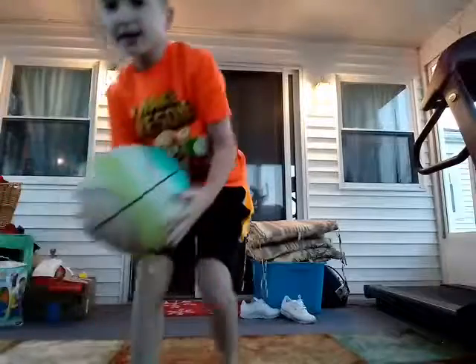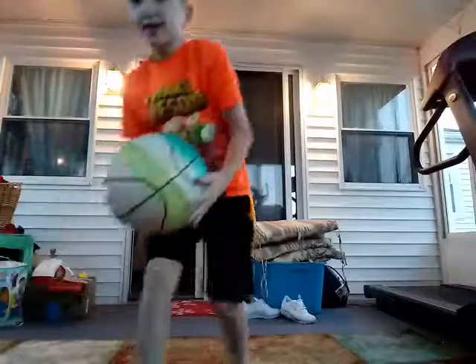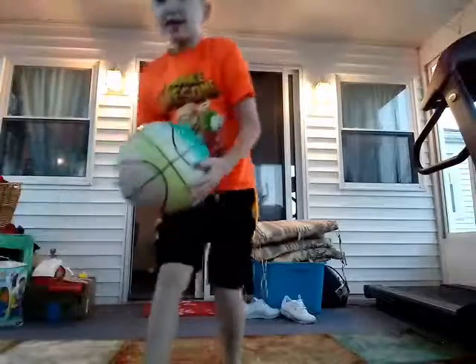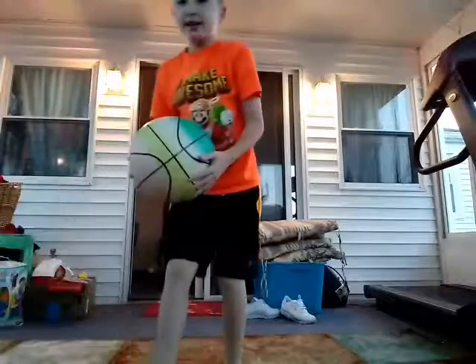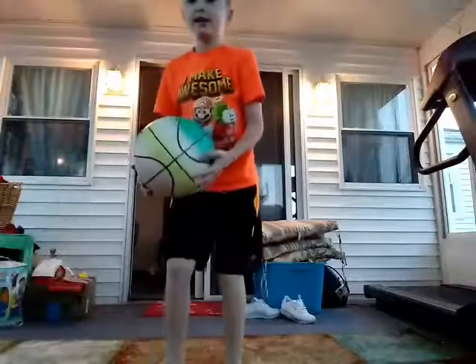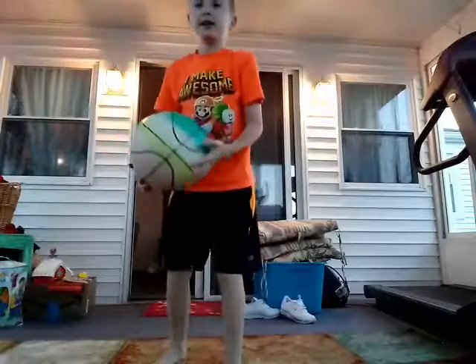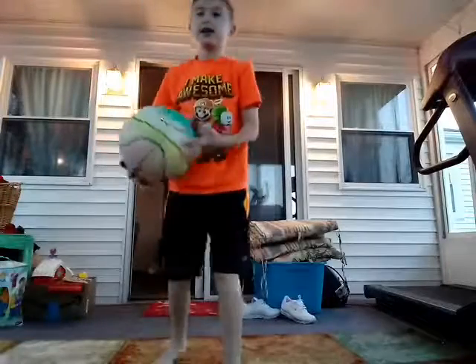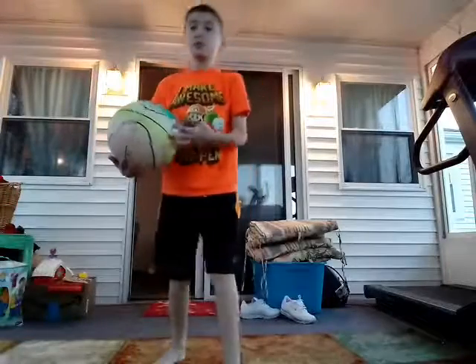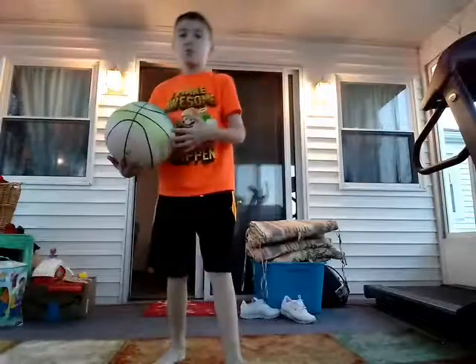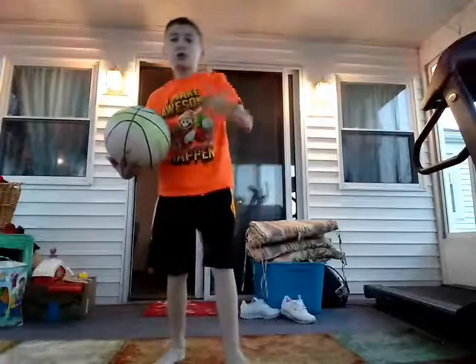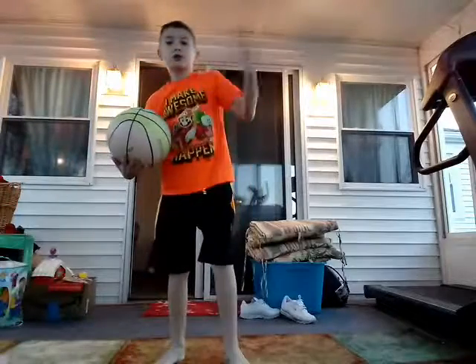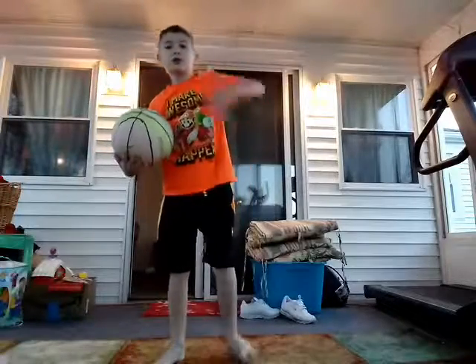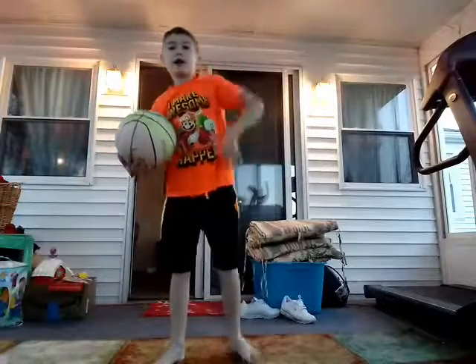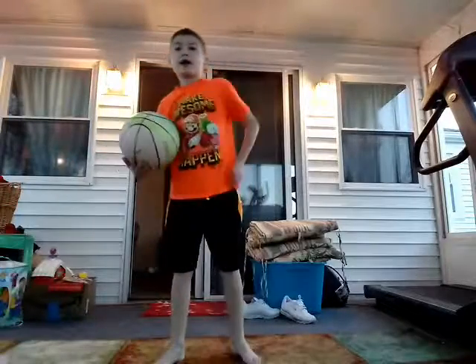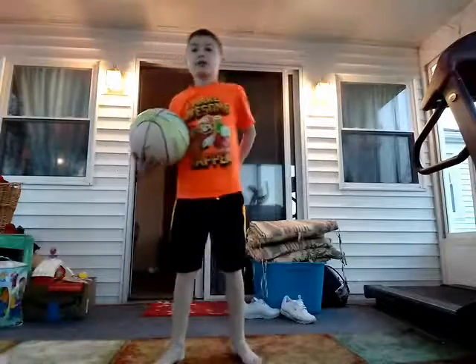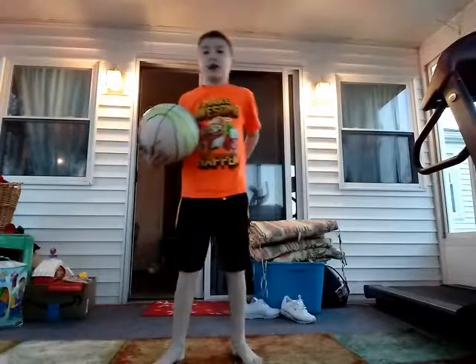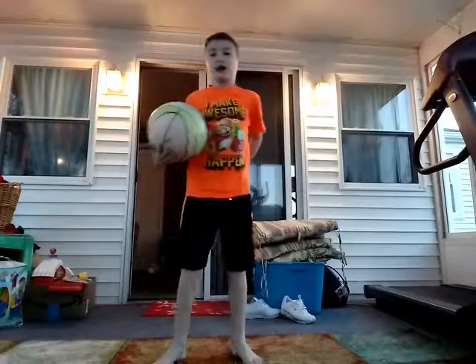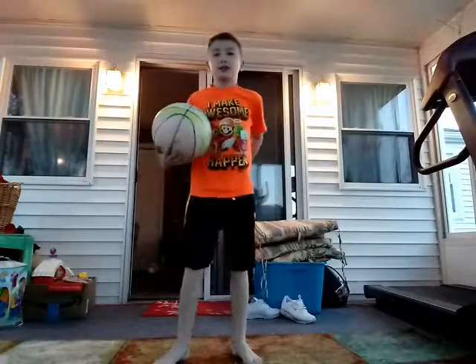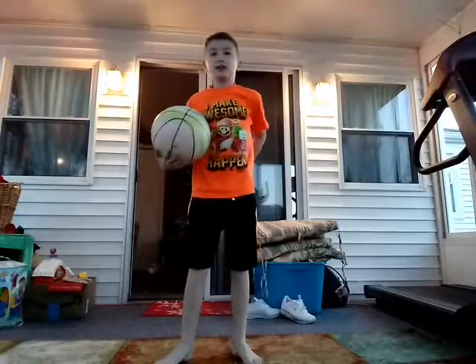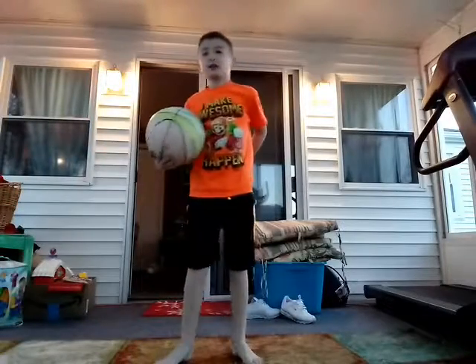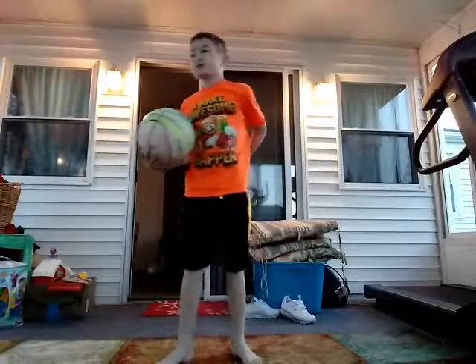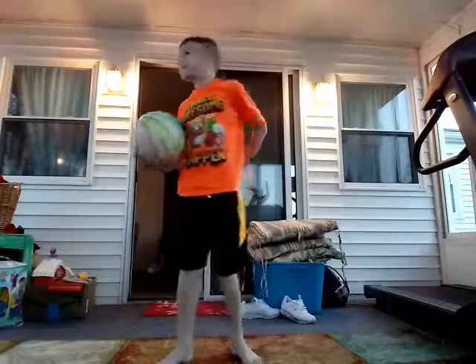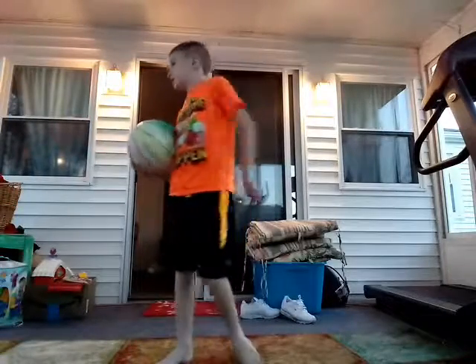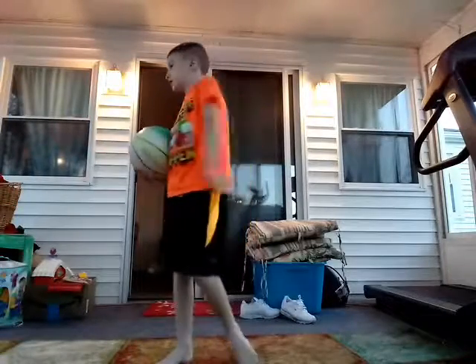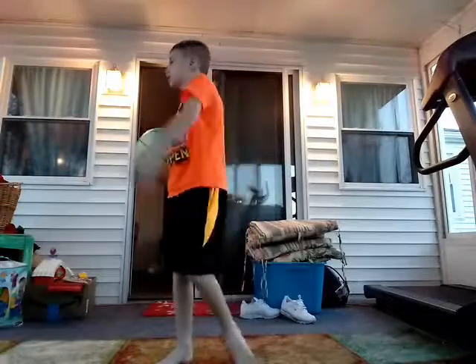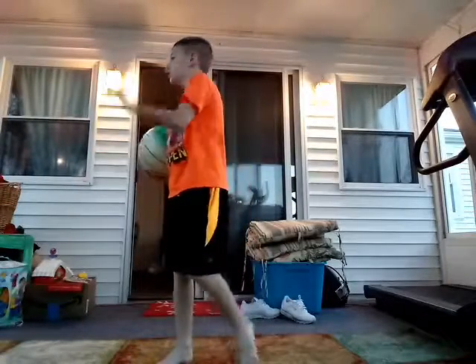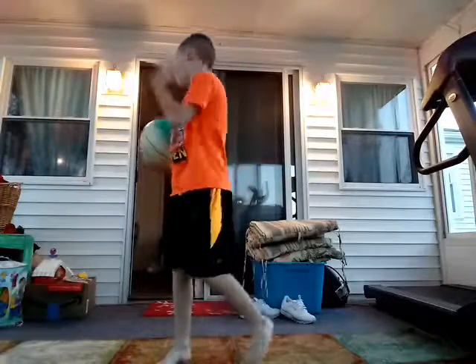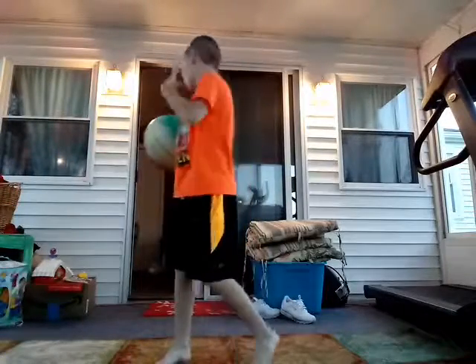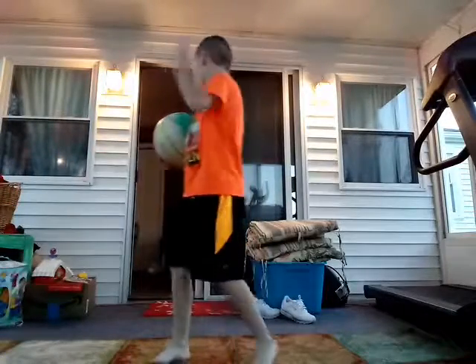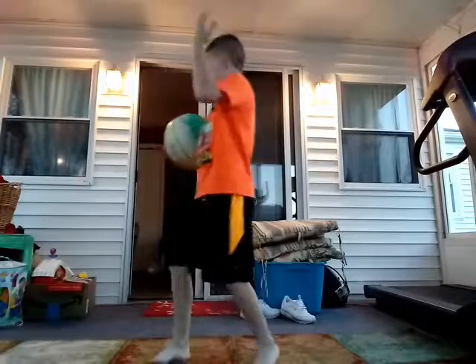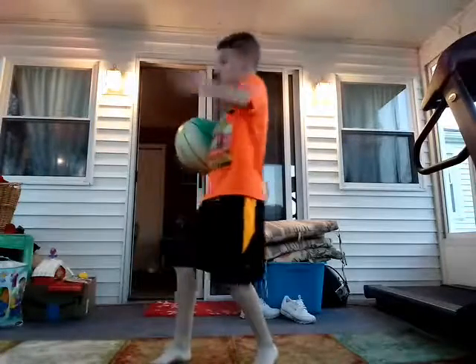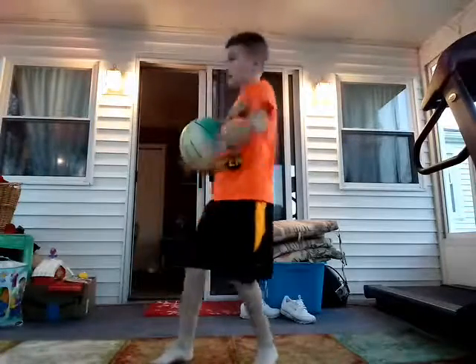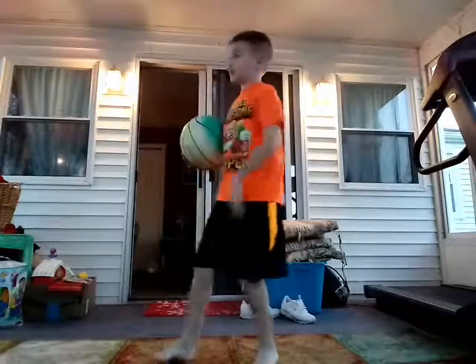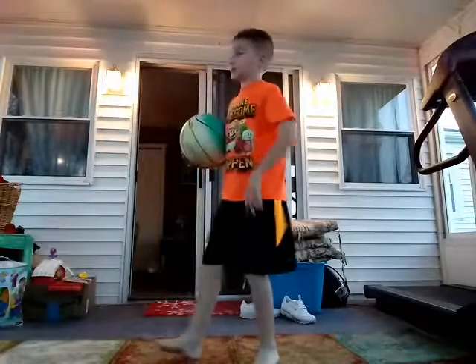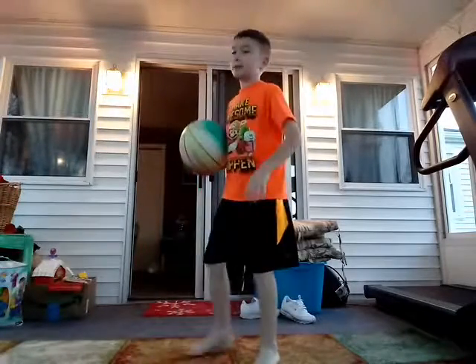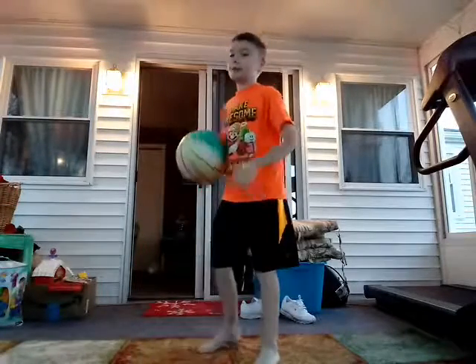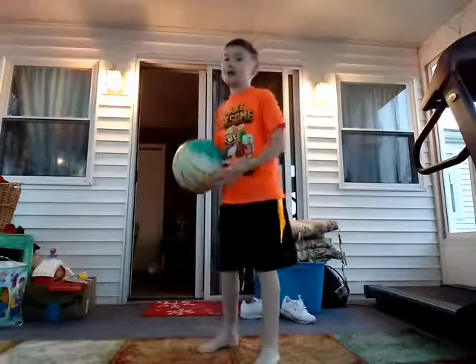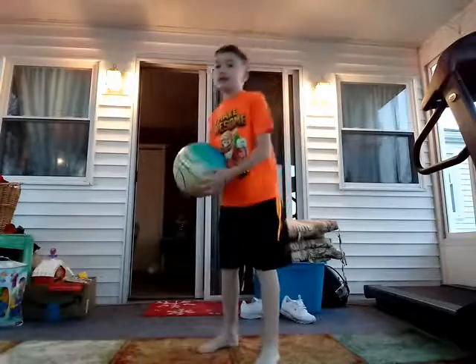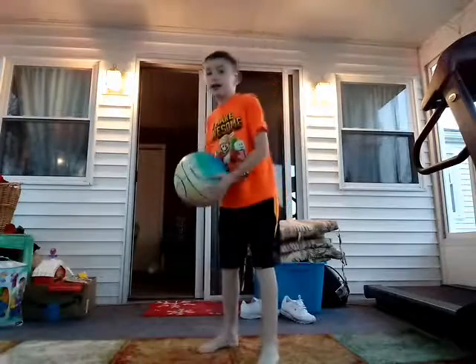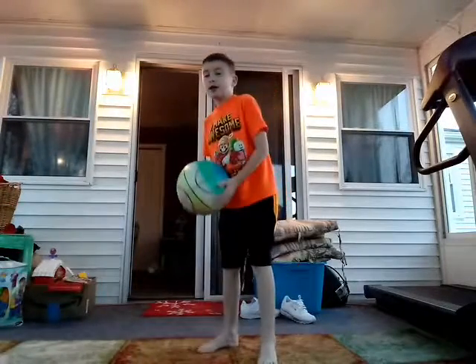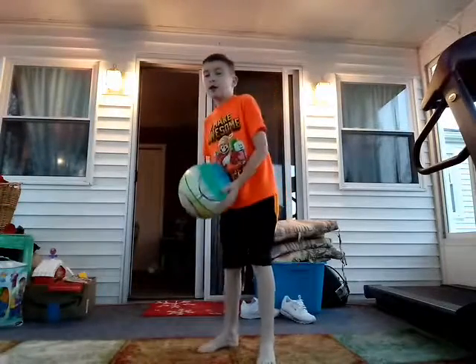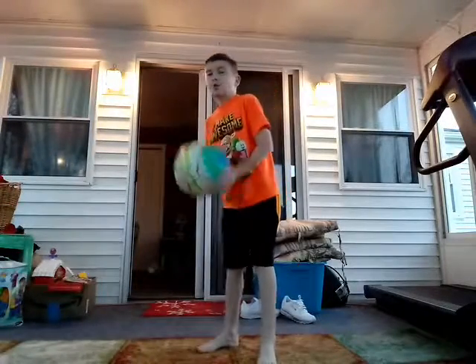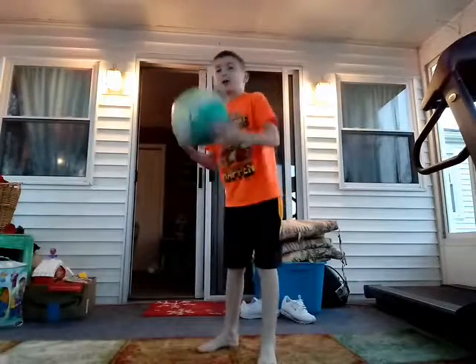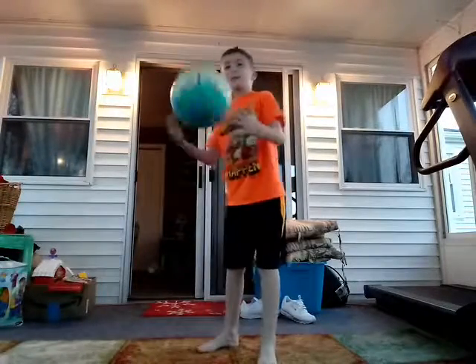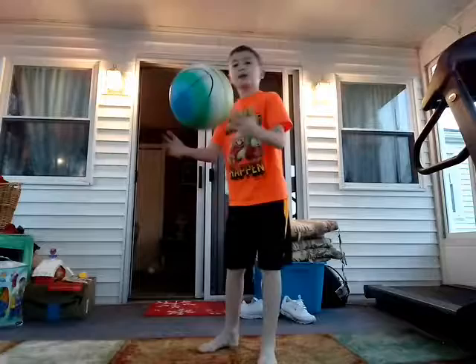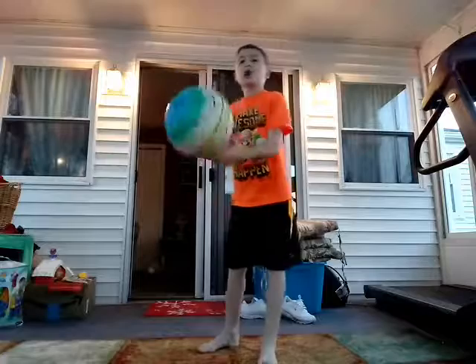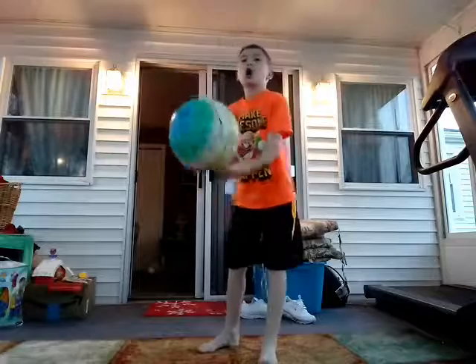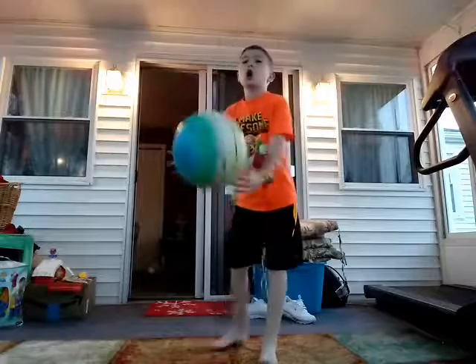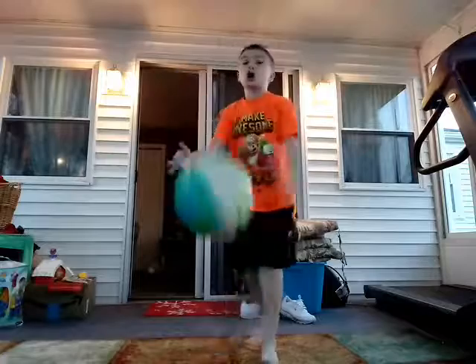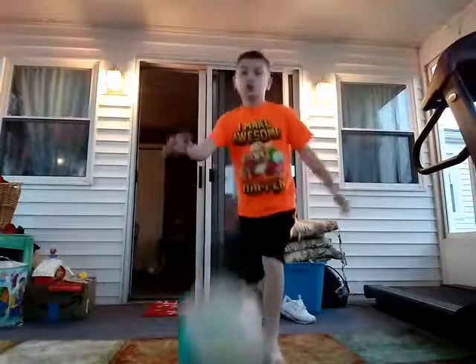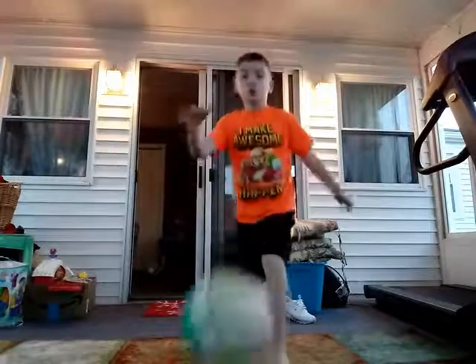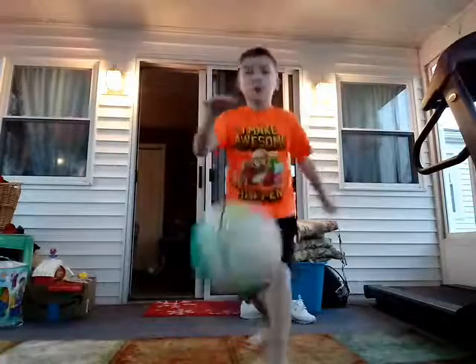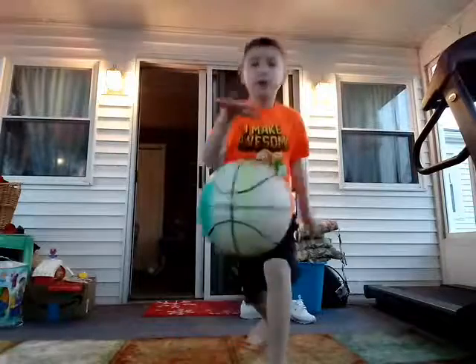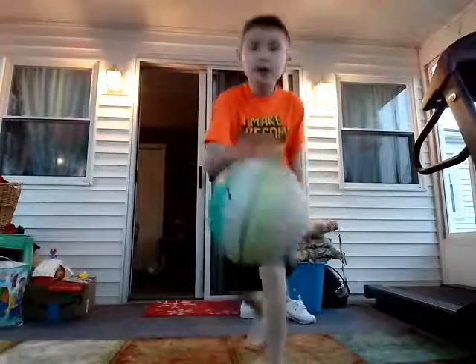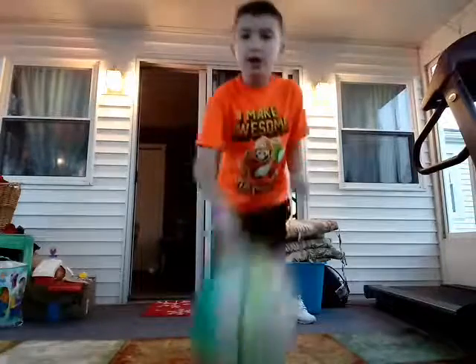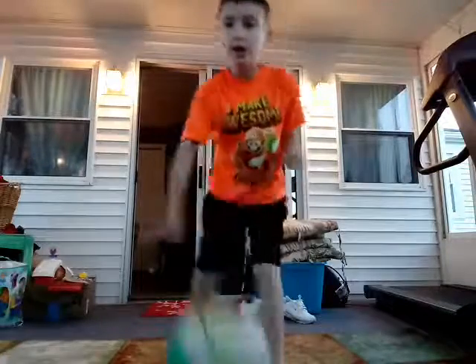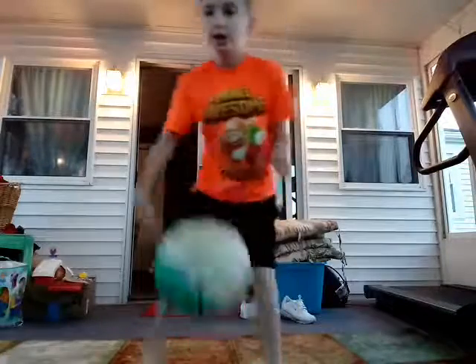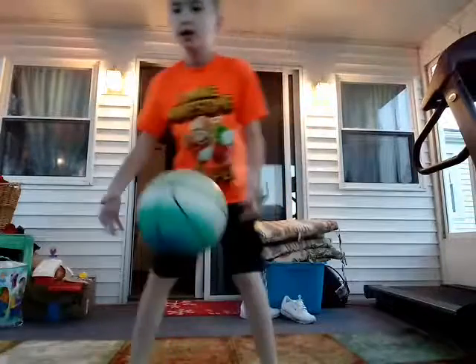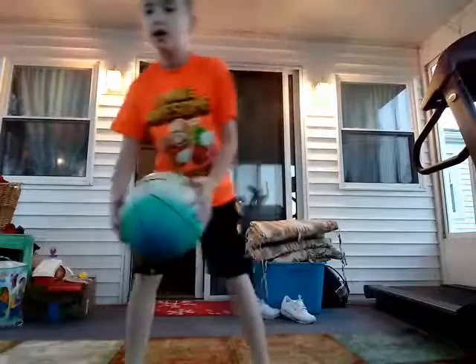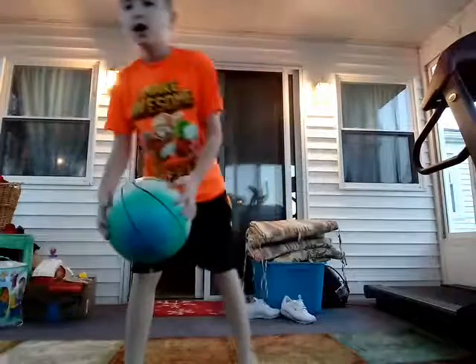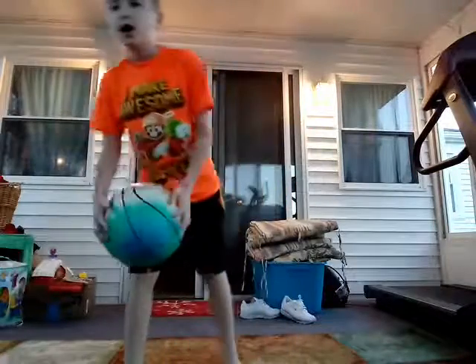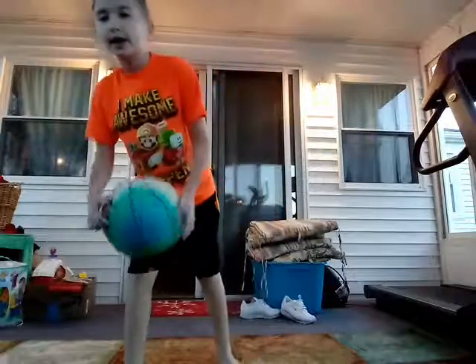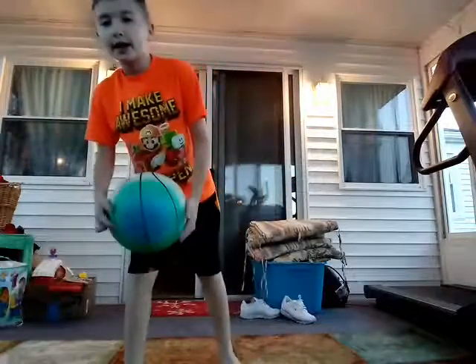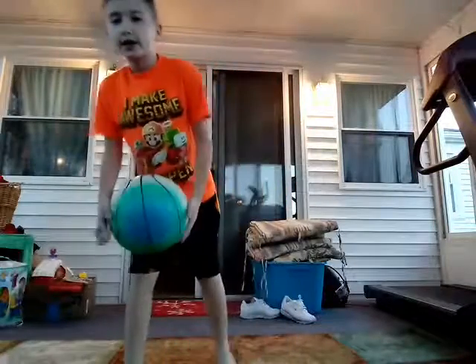What's crackalack you guys? We are Noah from Design Time. Okay, we're going to be dribbling again.